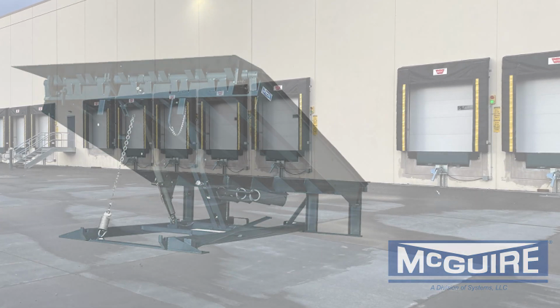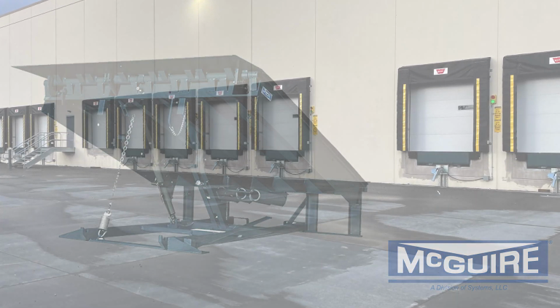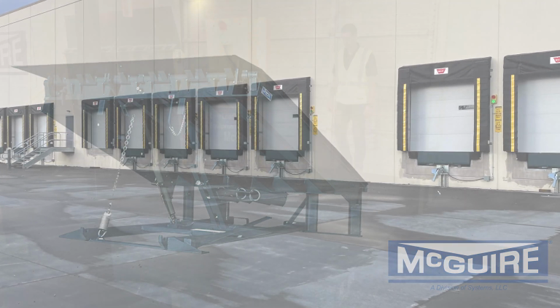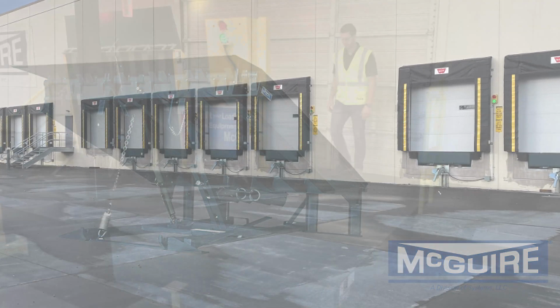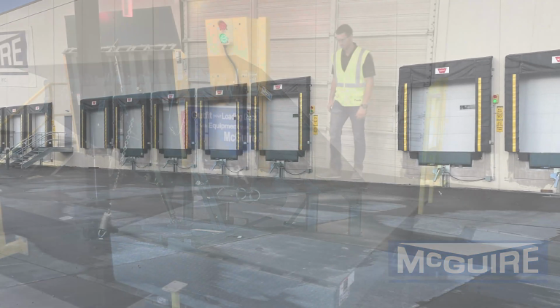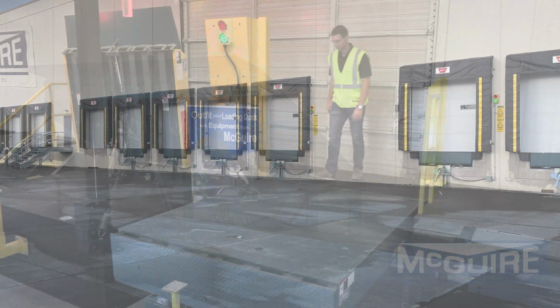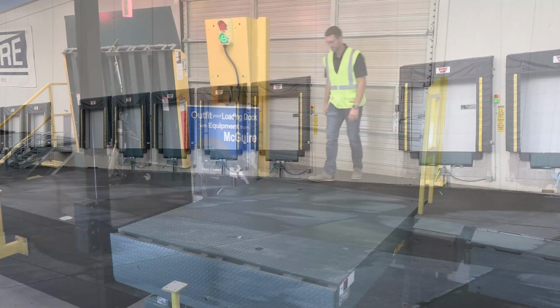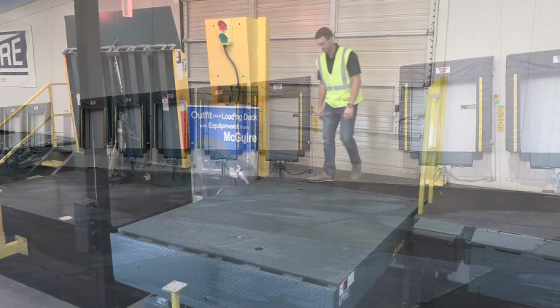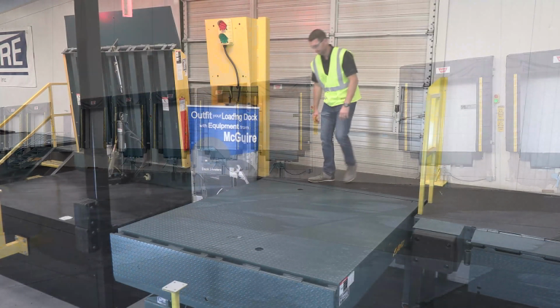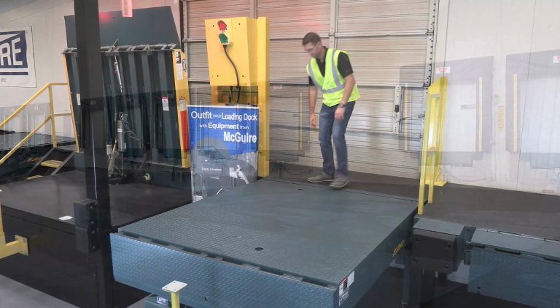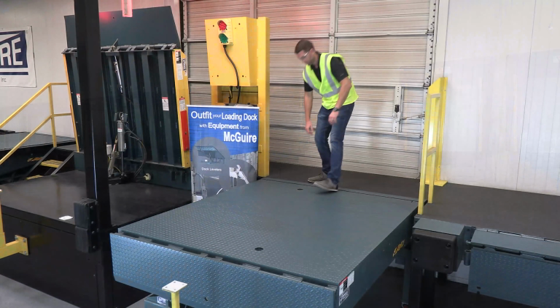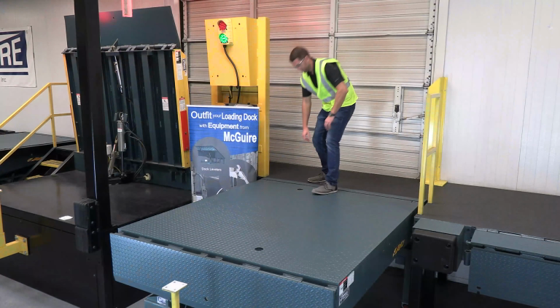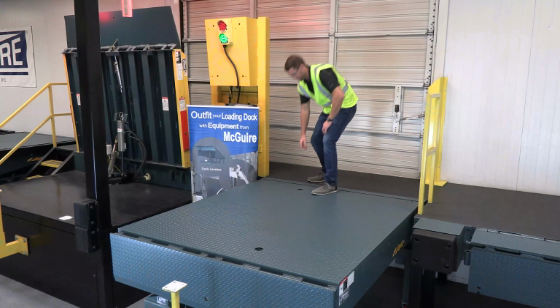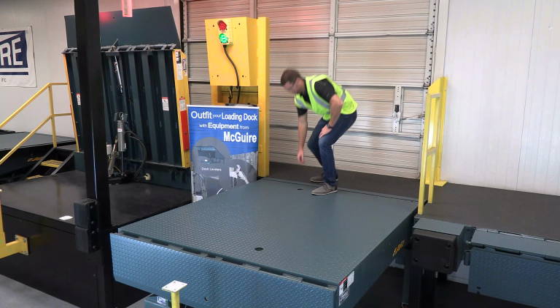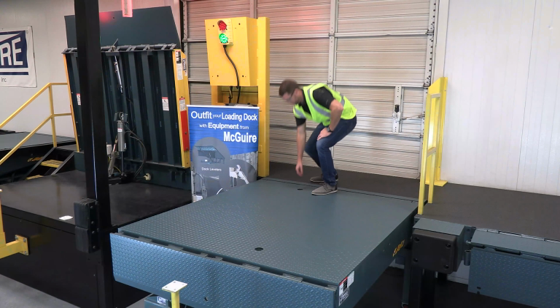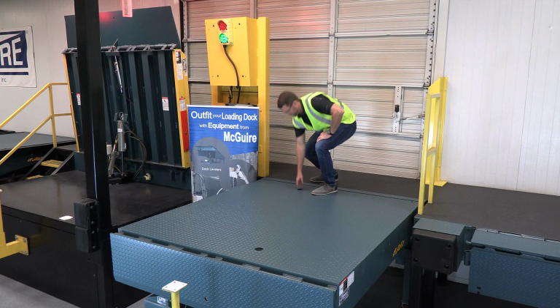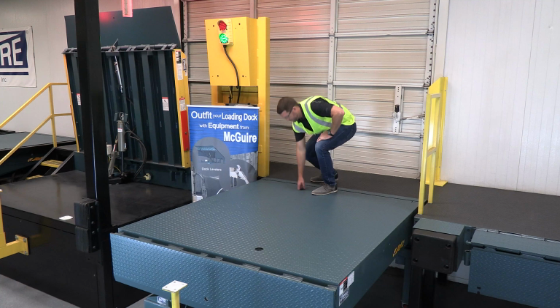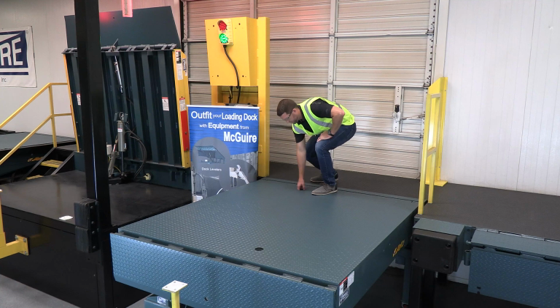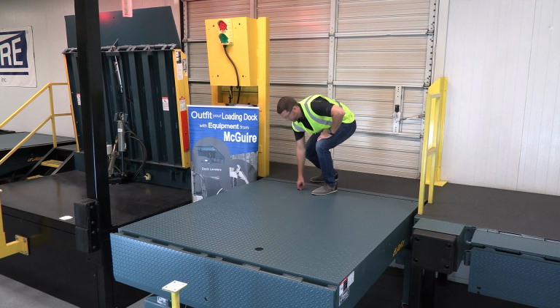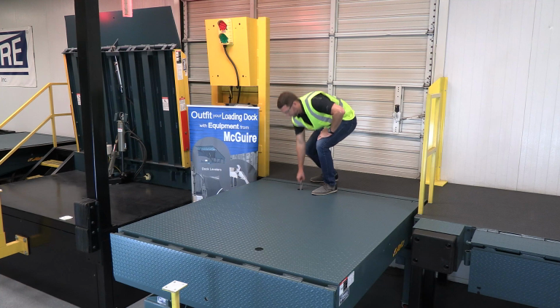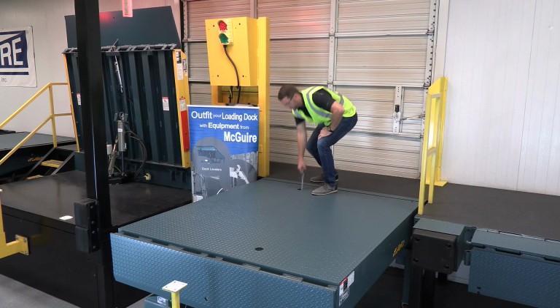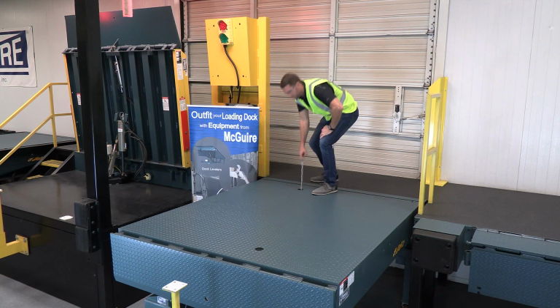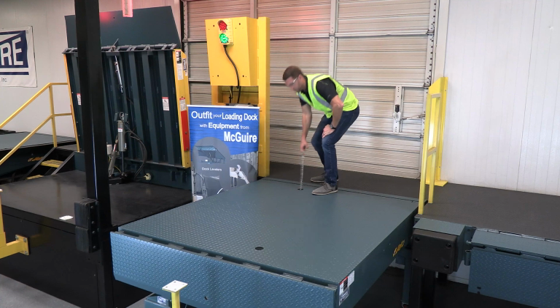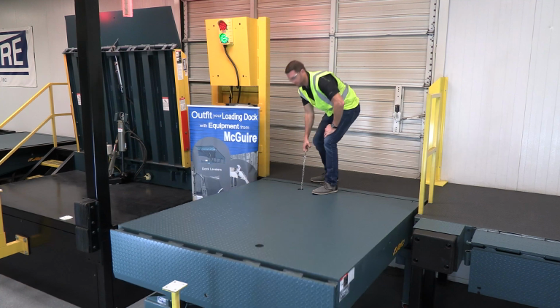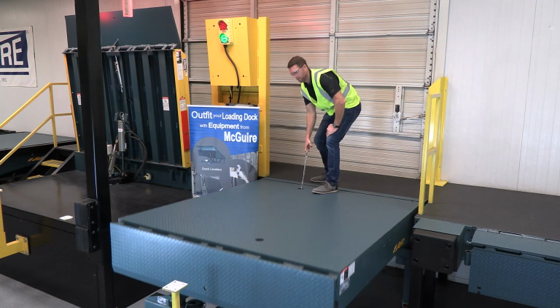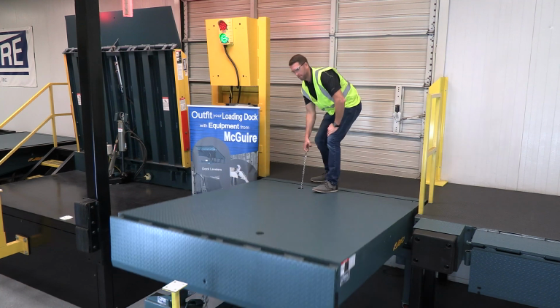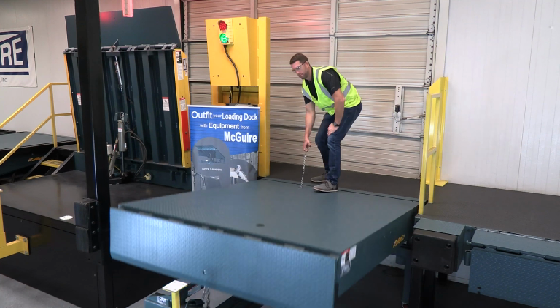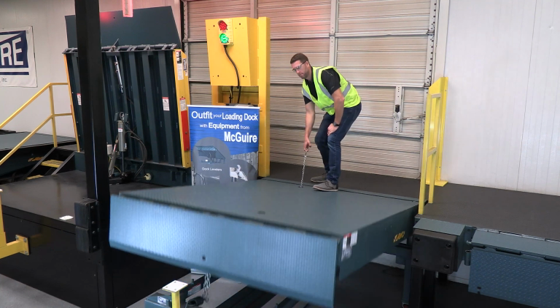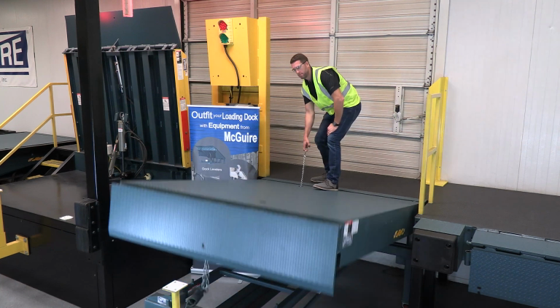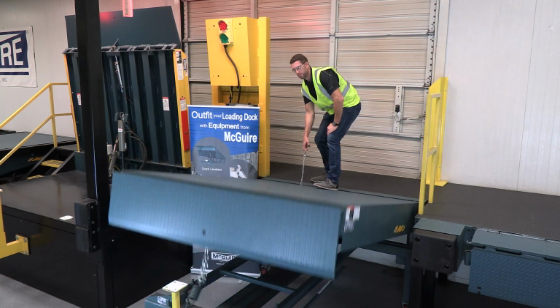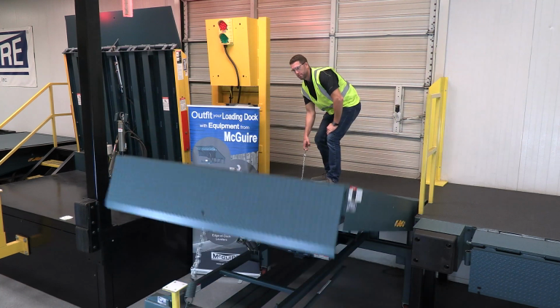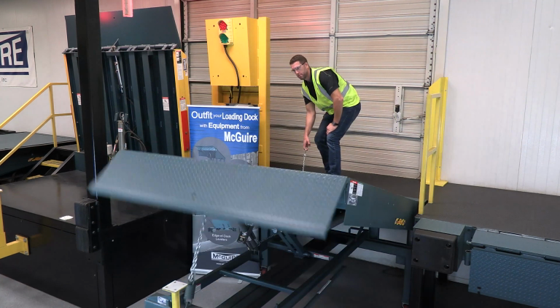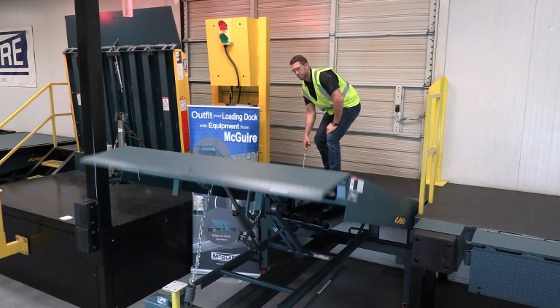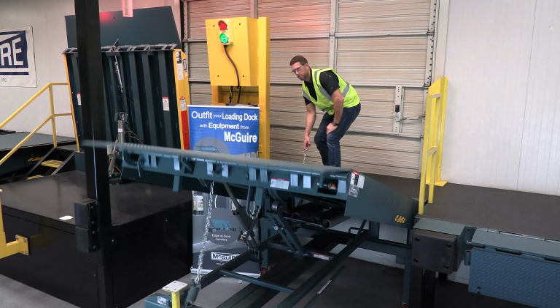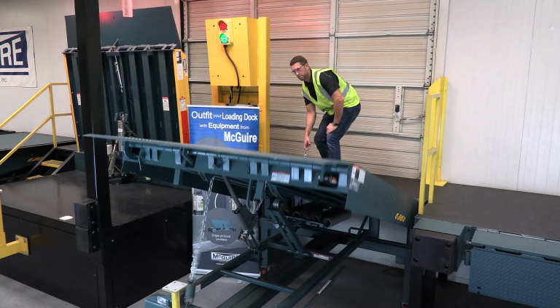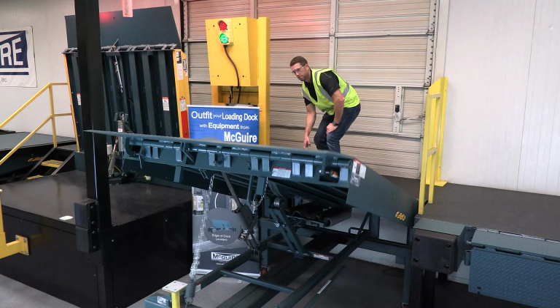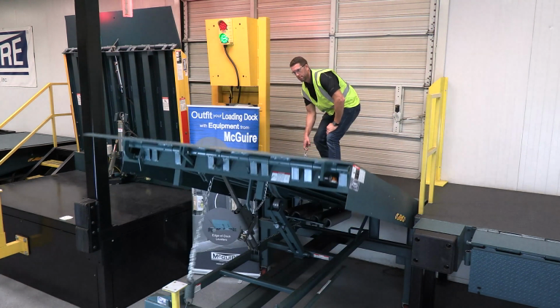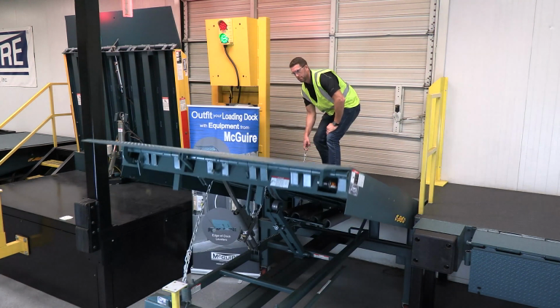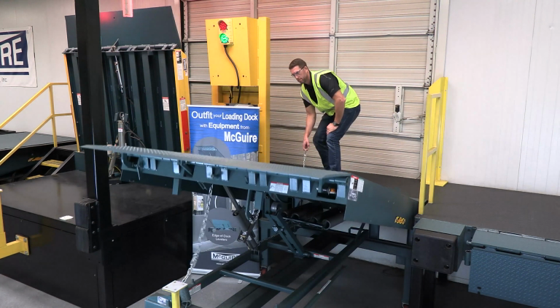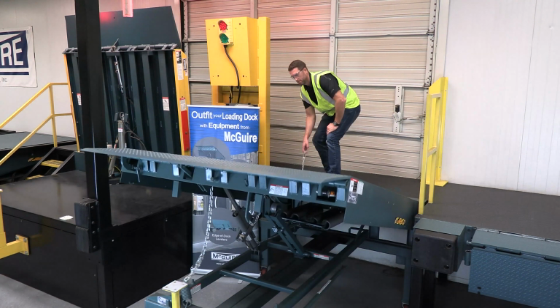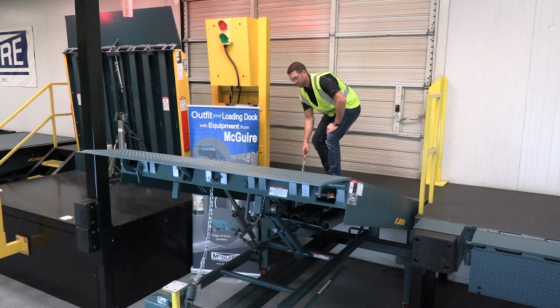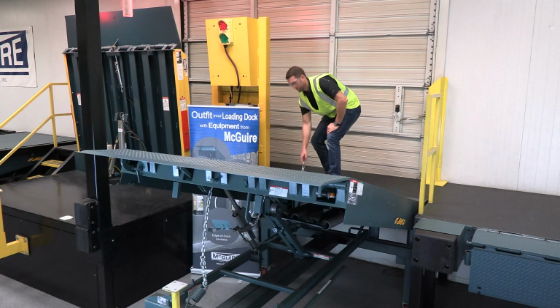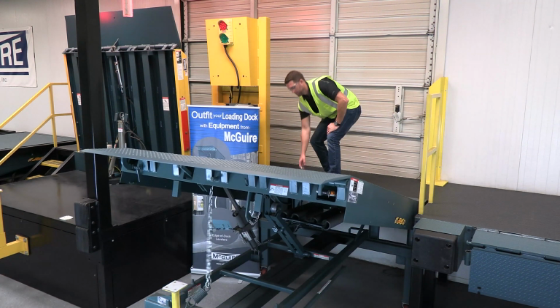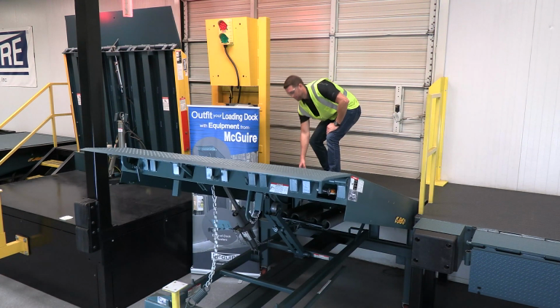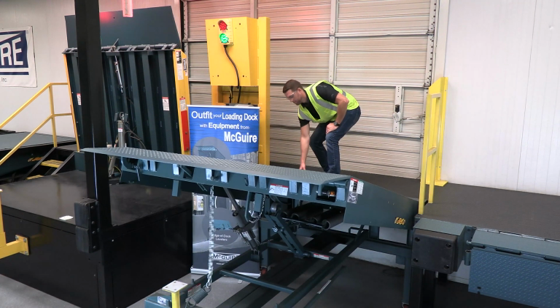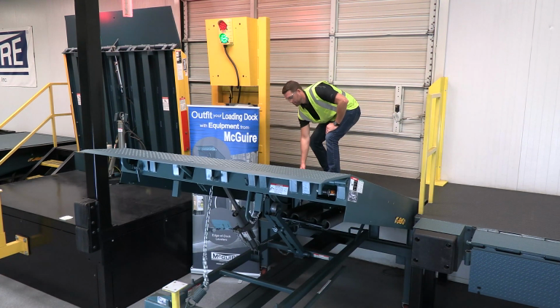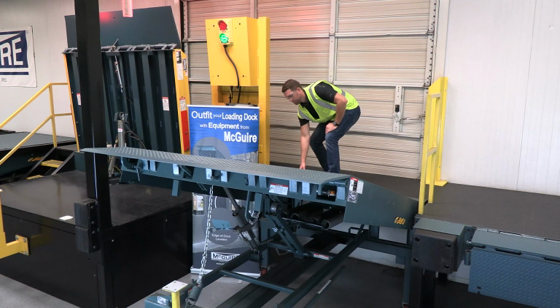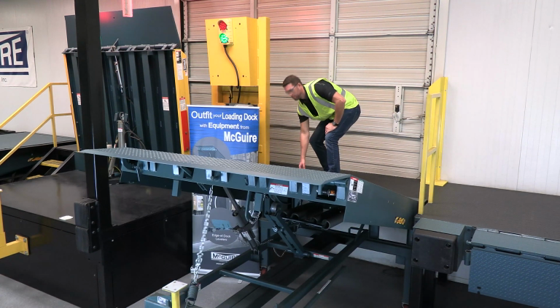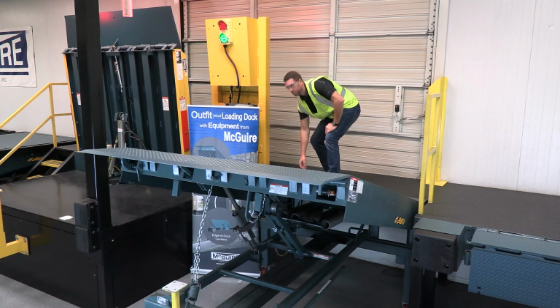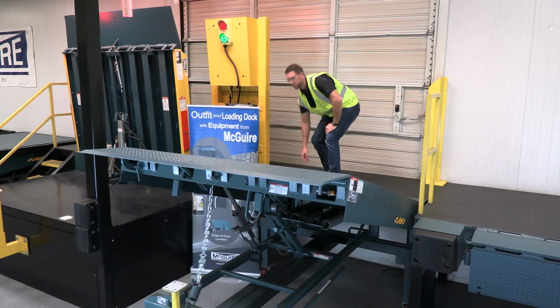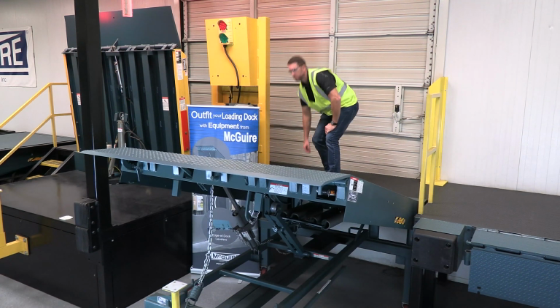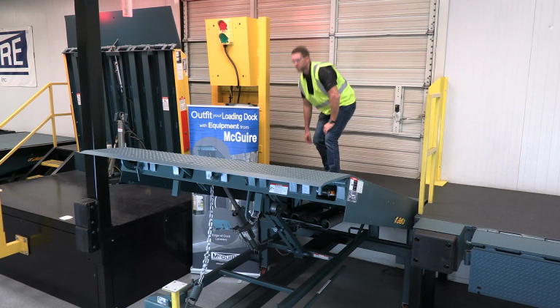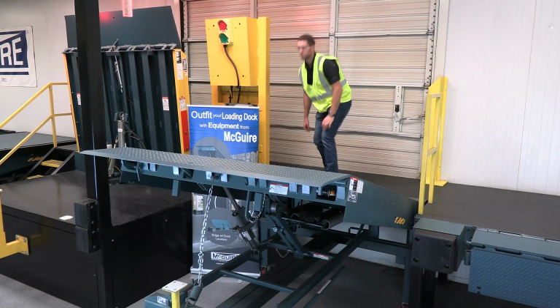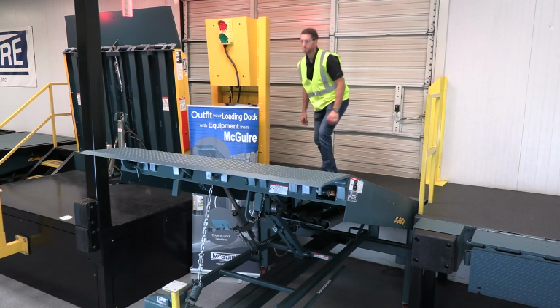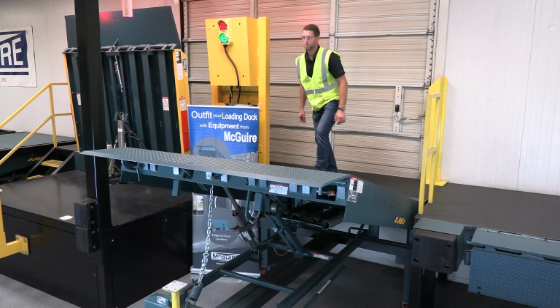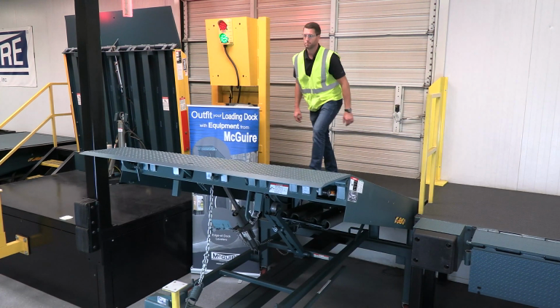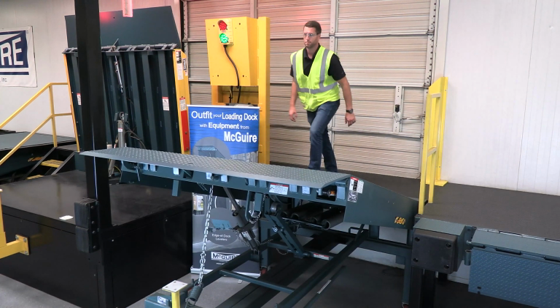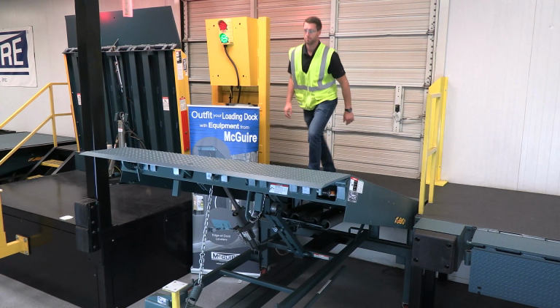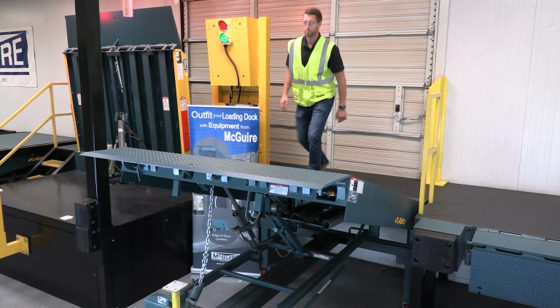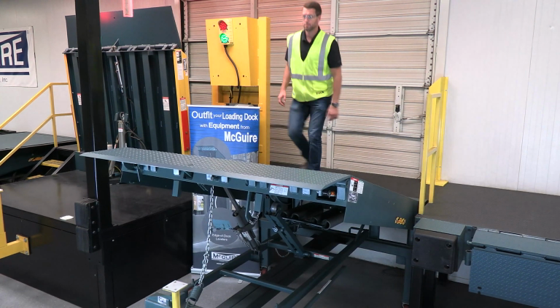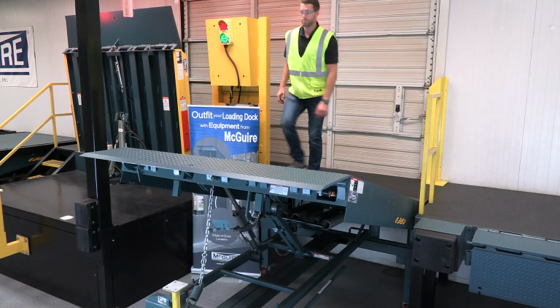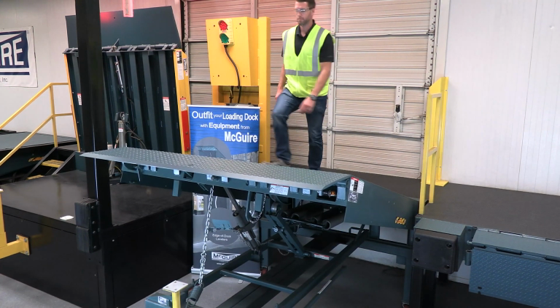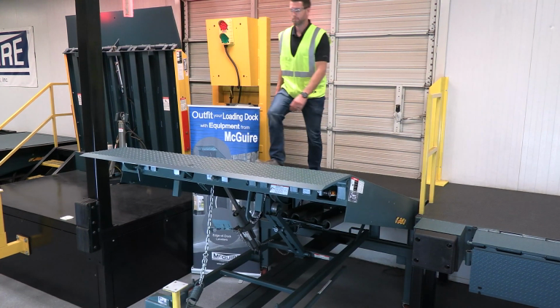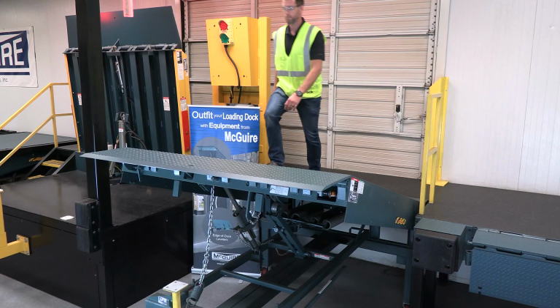The MP Series is a manually operated leveler designed with a simple pull chain activation for a smooth, reliable operation.